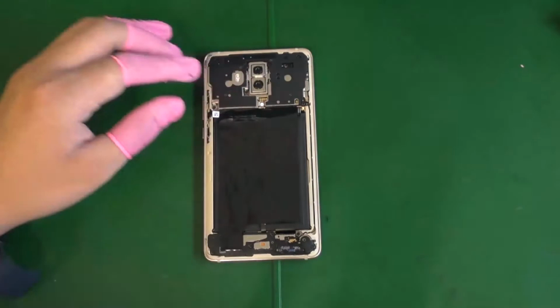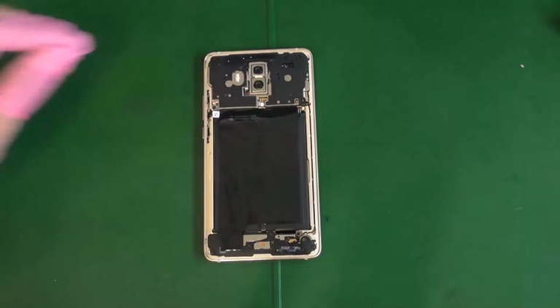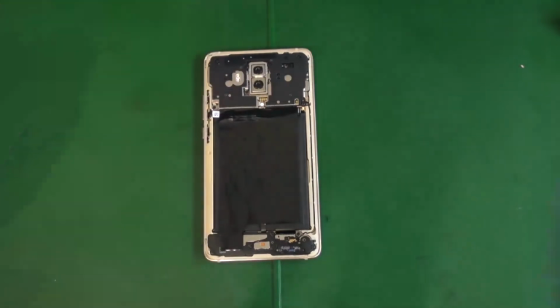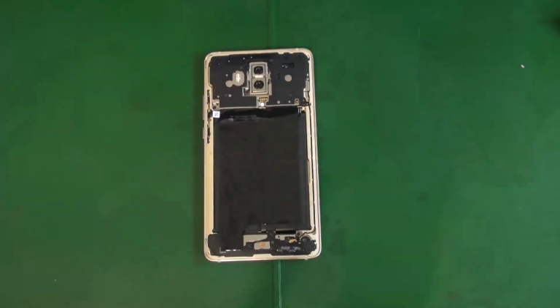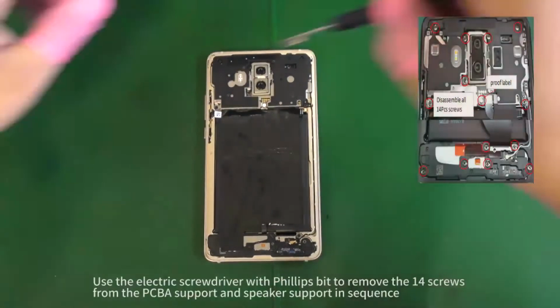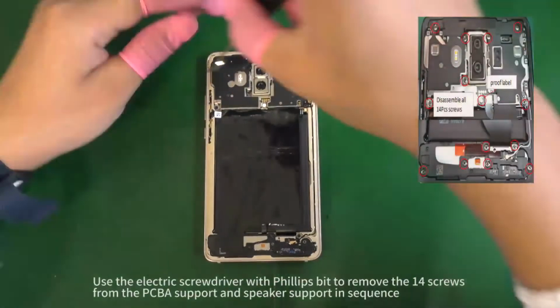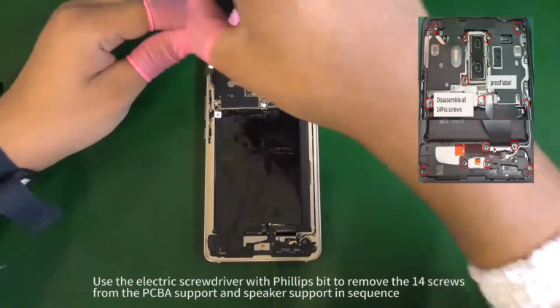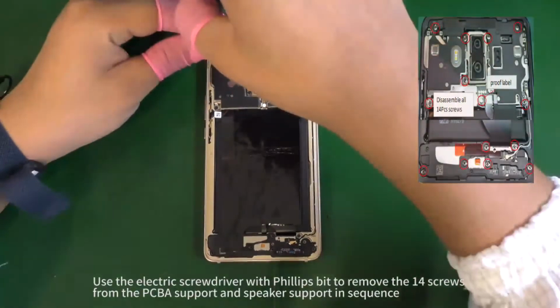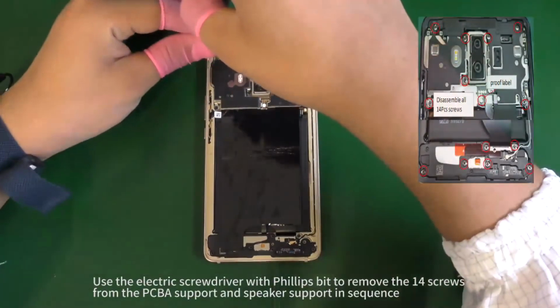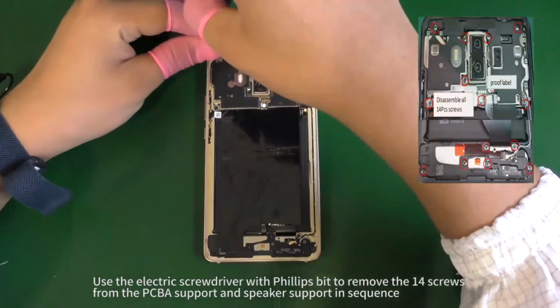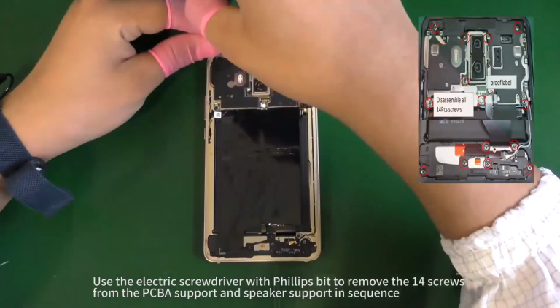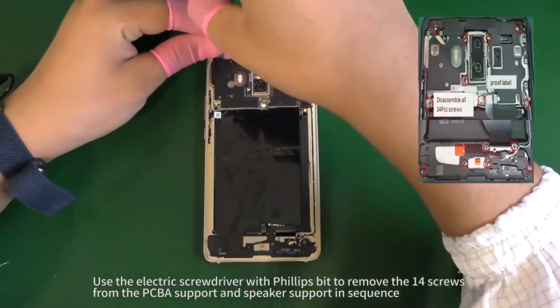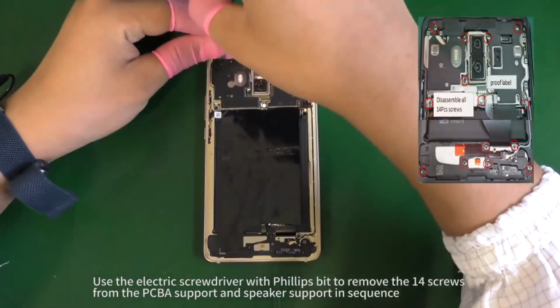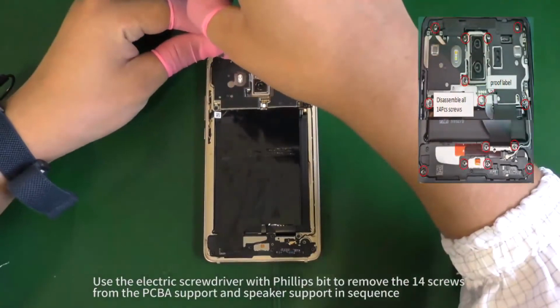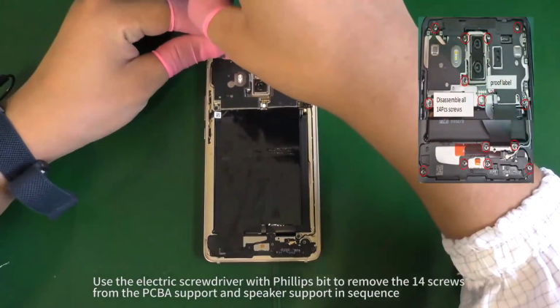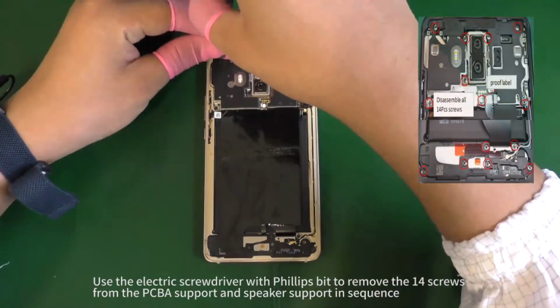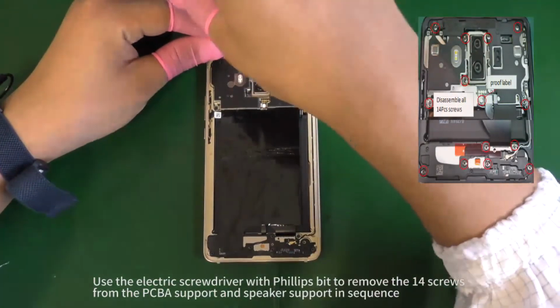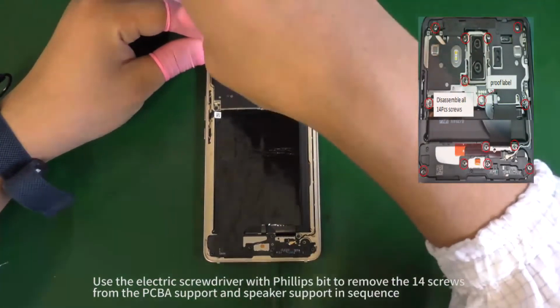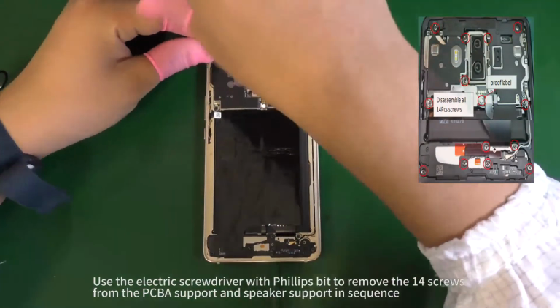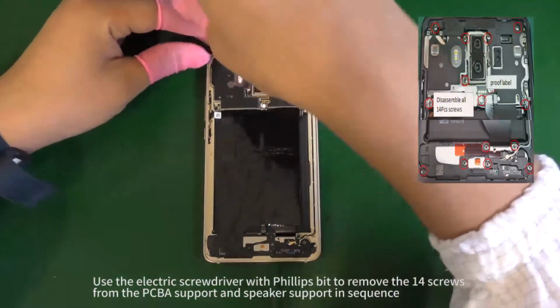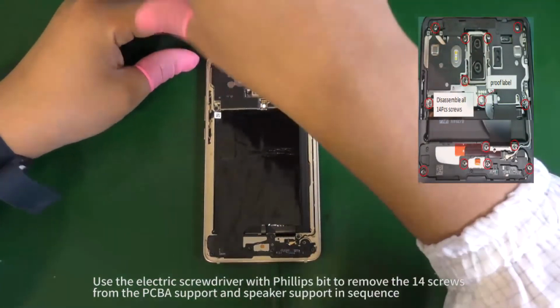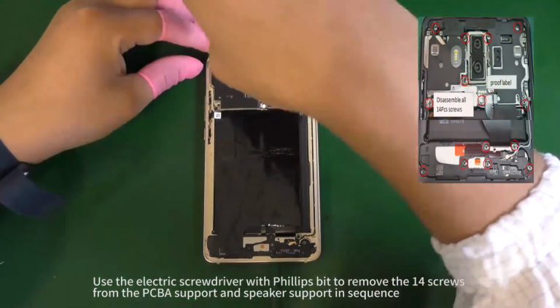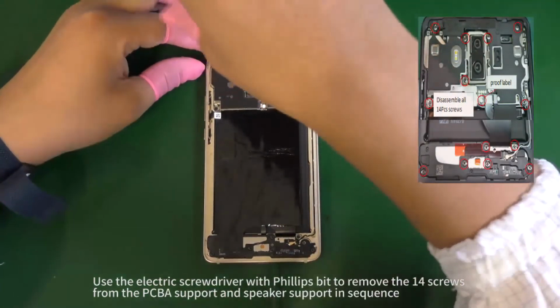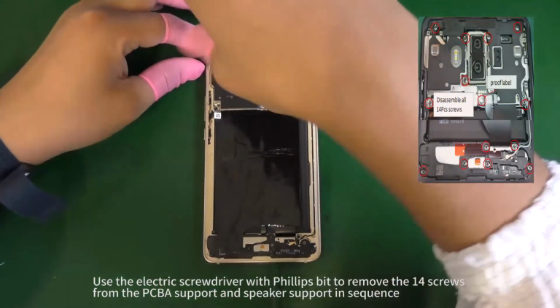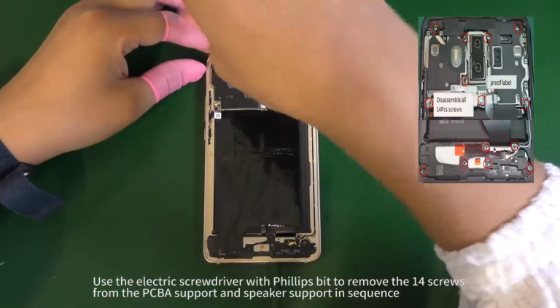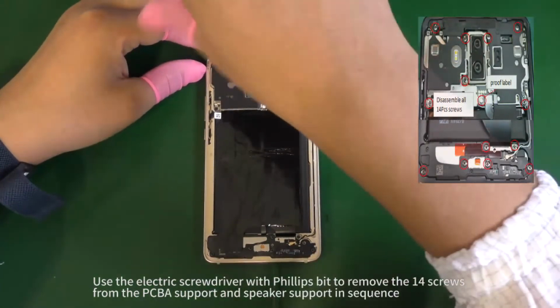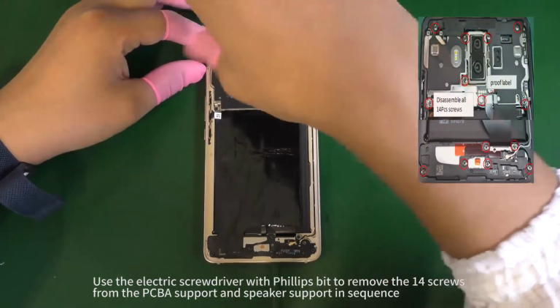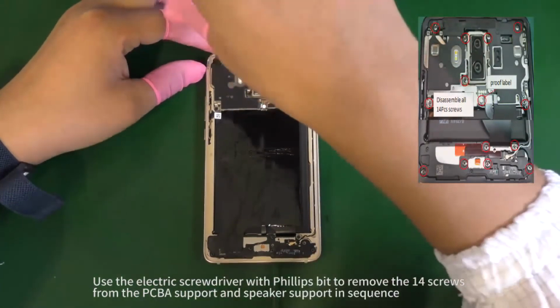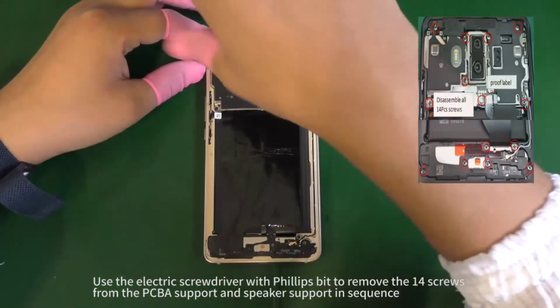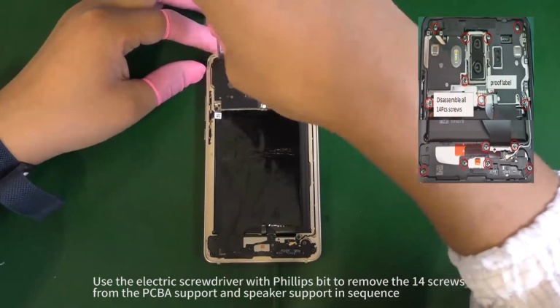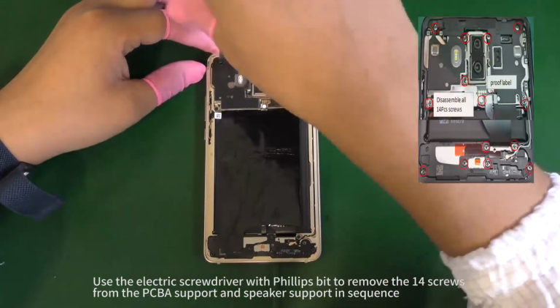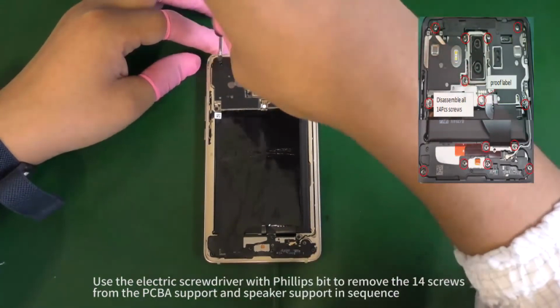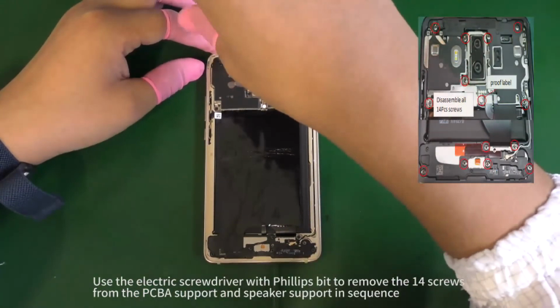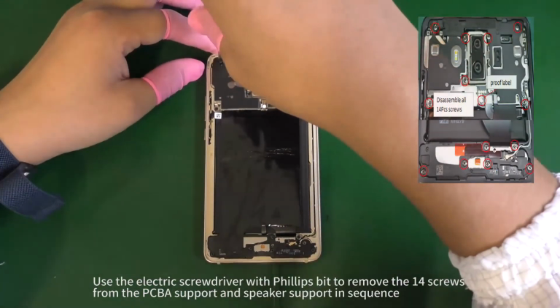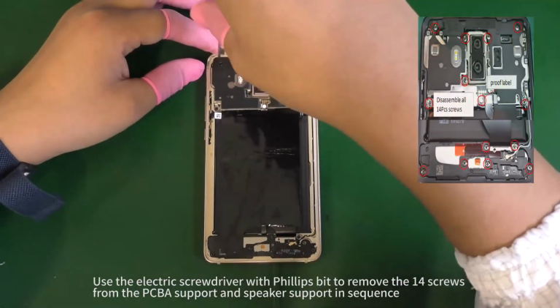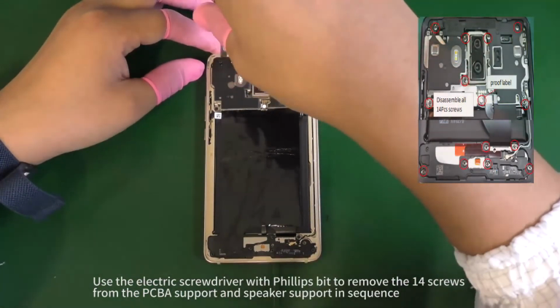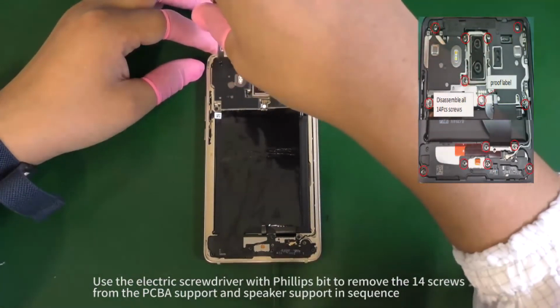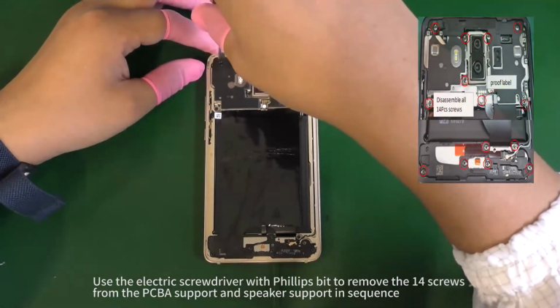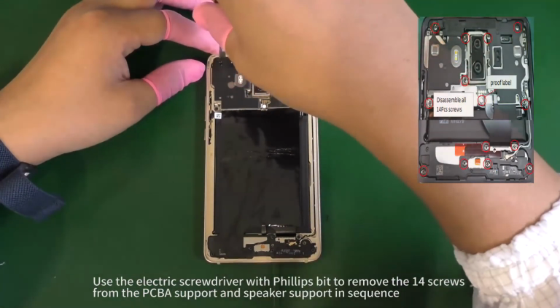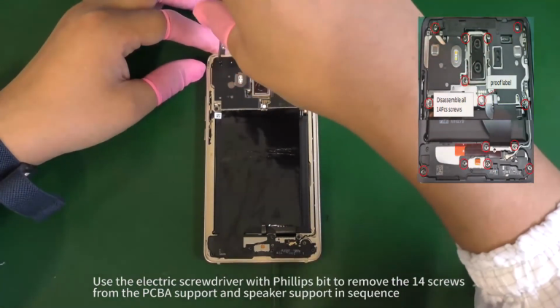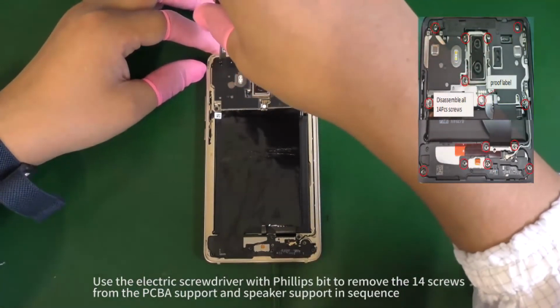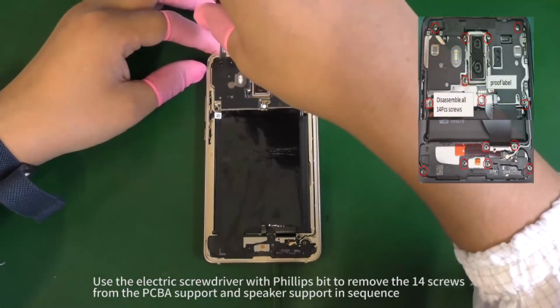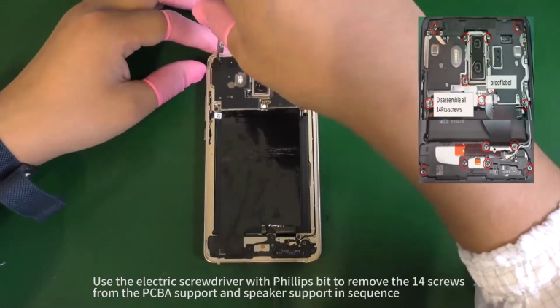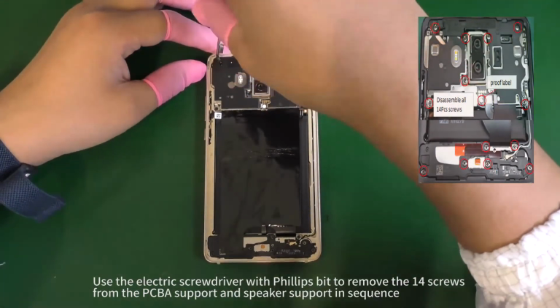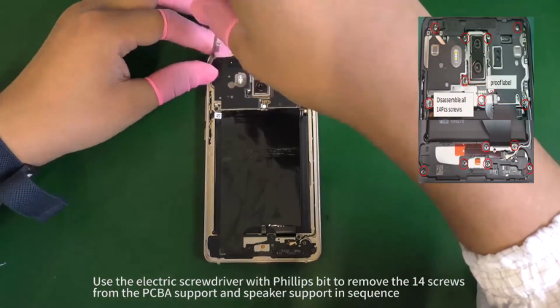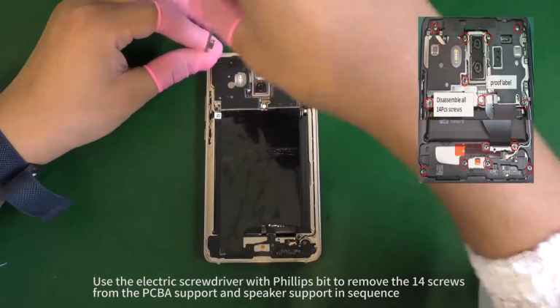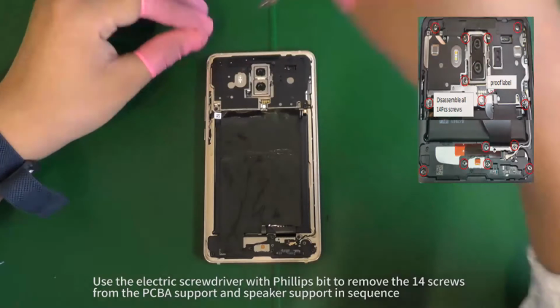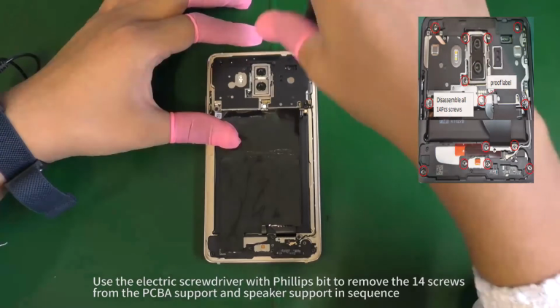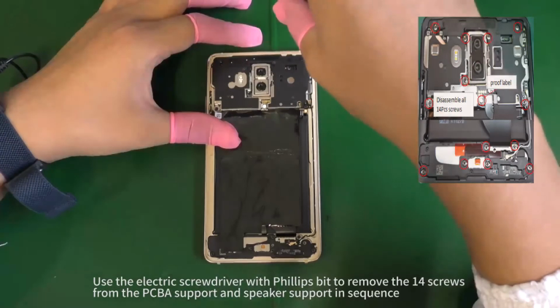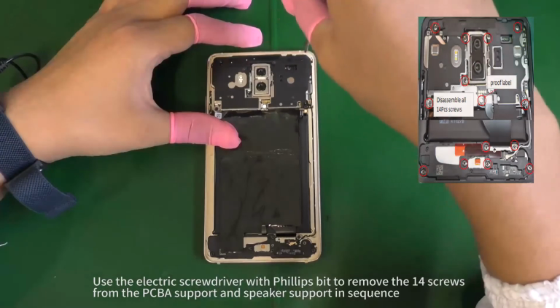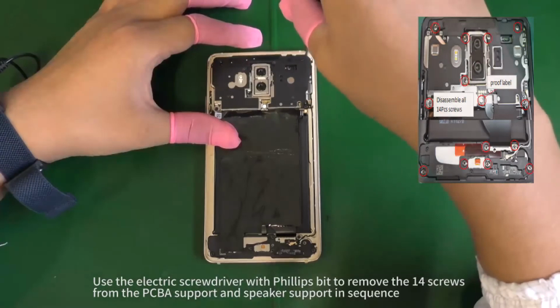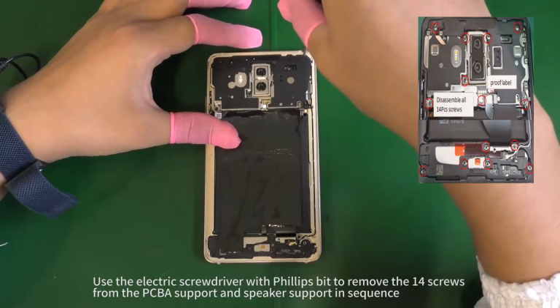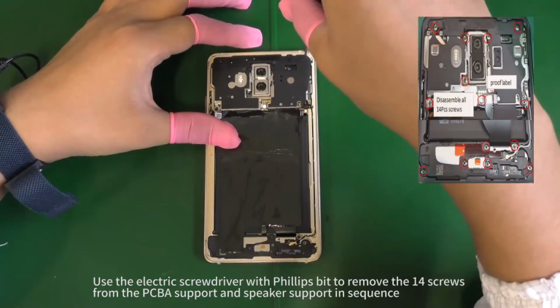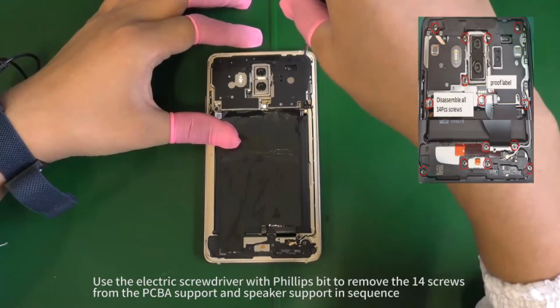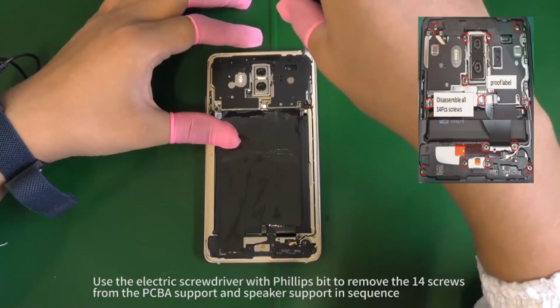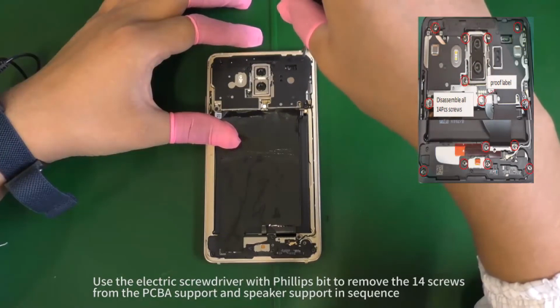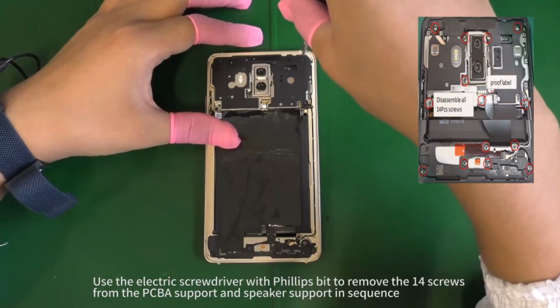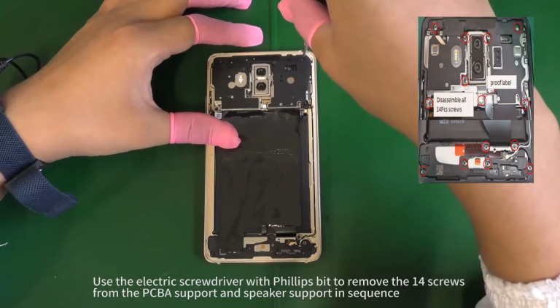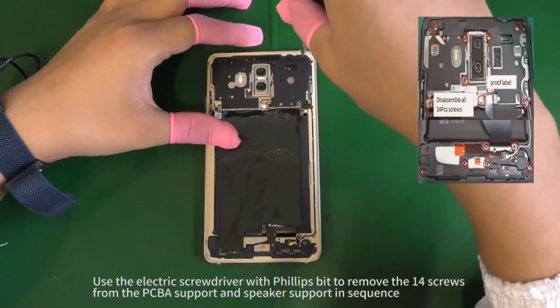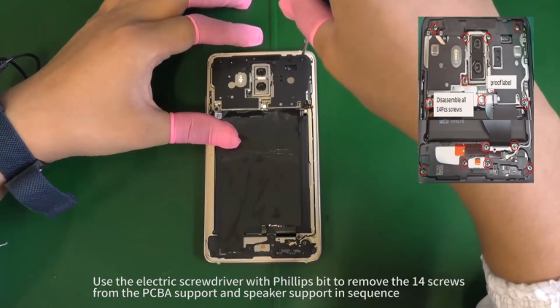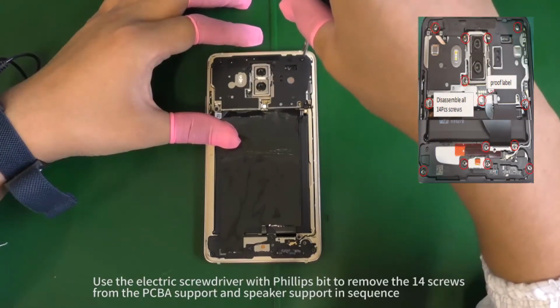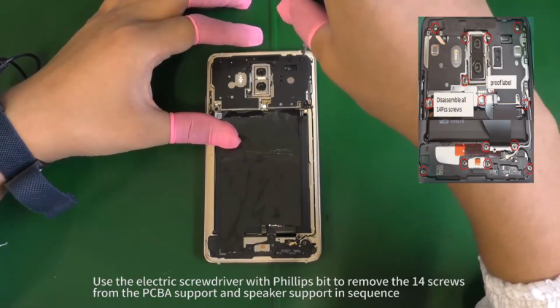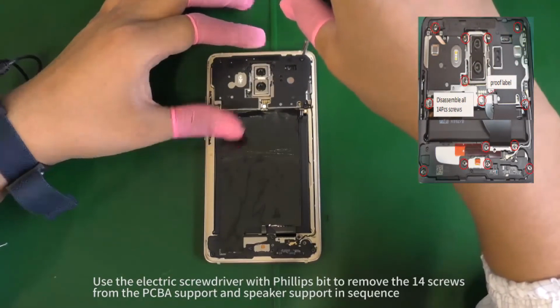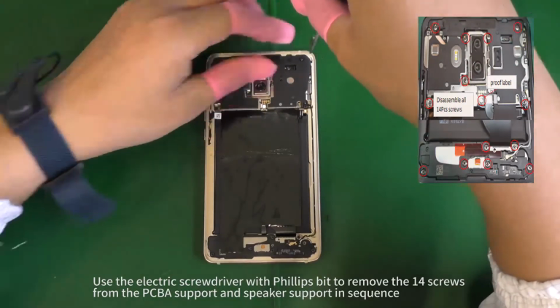Use an electric screwdriver with Phillips bit to remove the 14 screws from the PCBA support and speaker support in sequence.